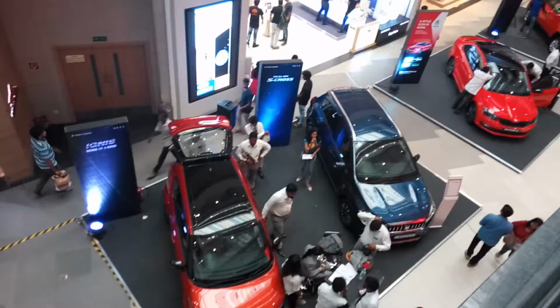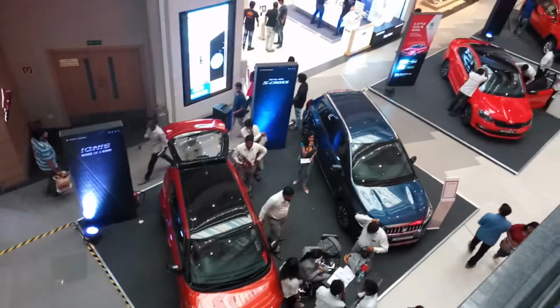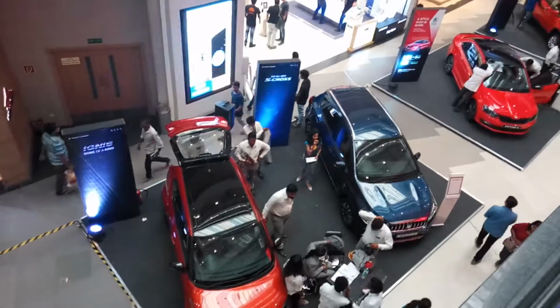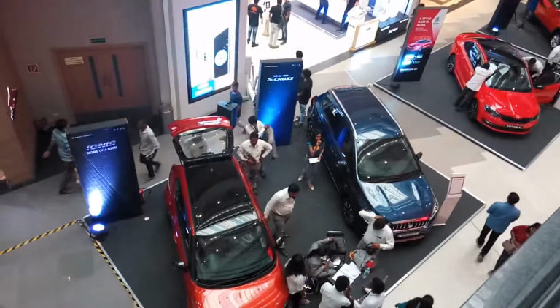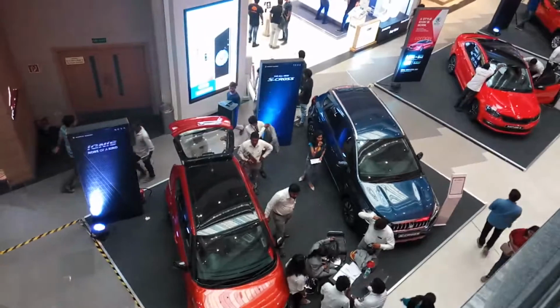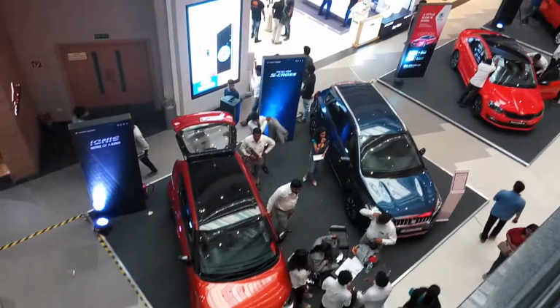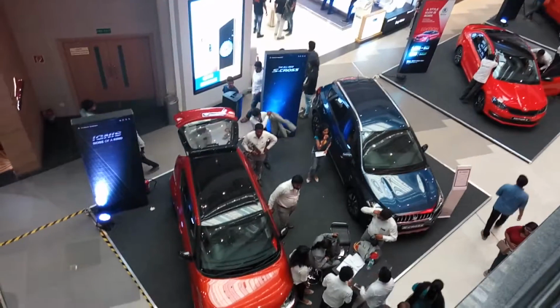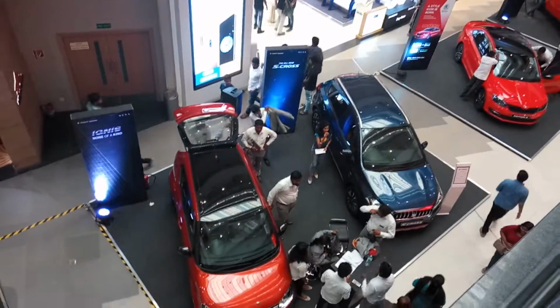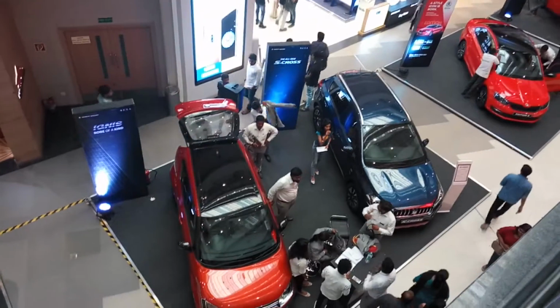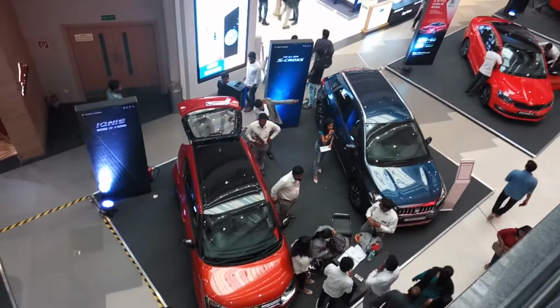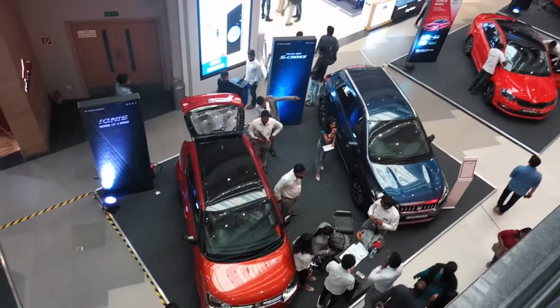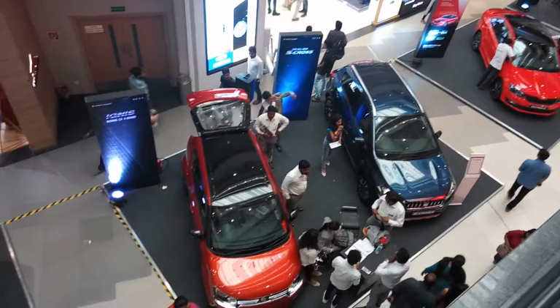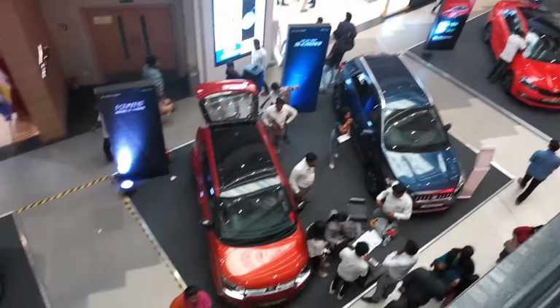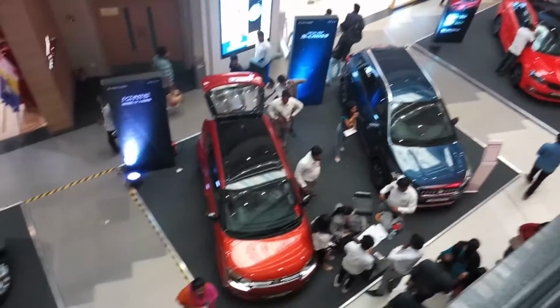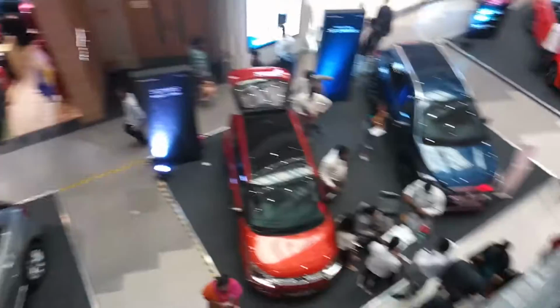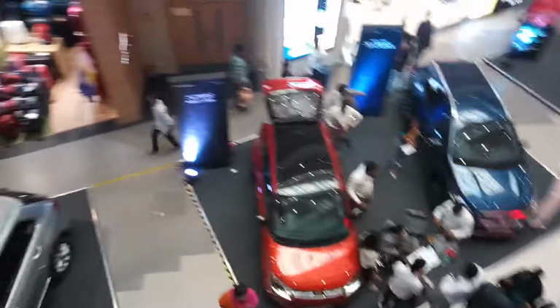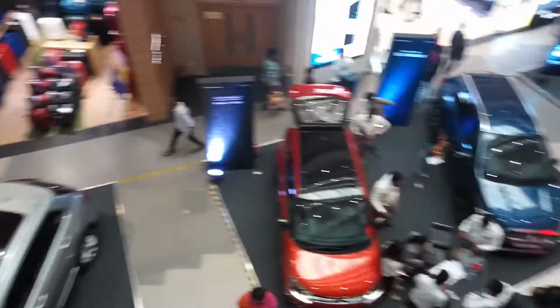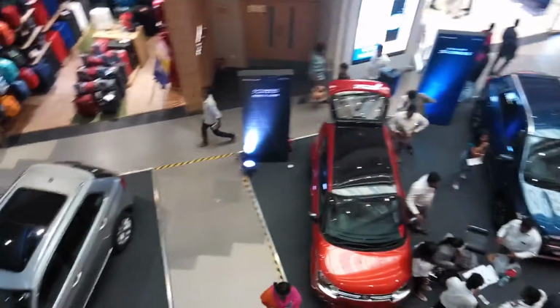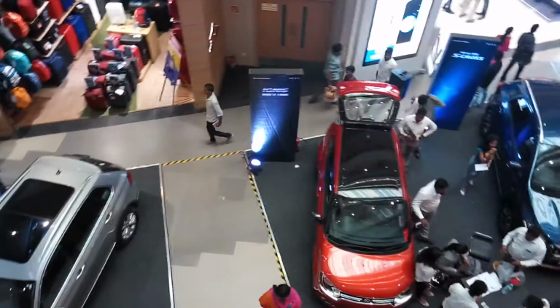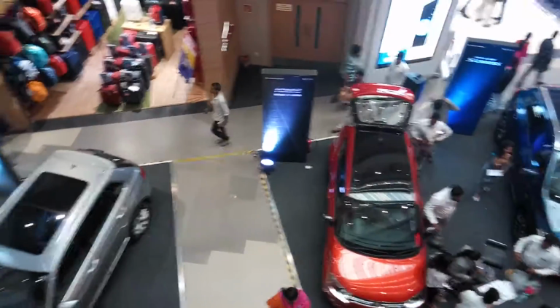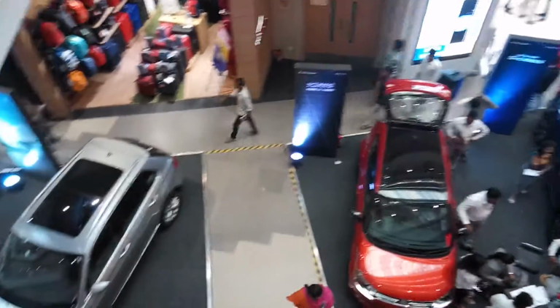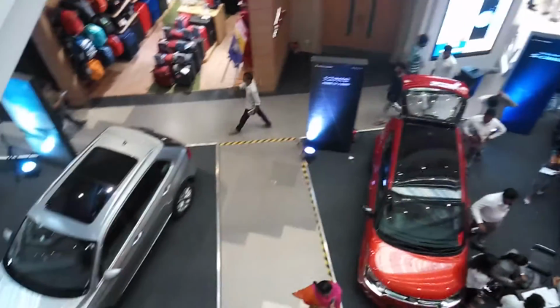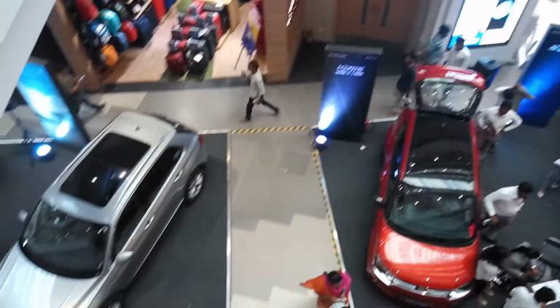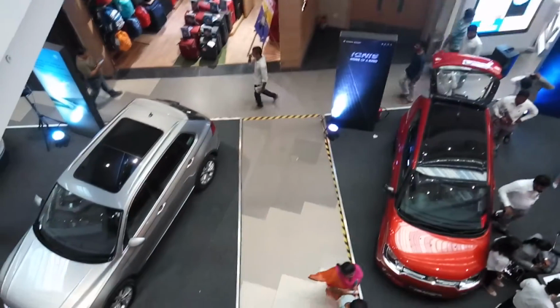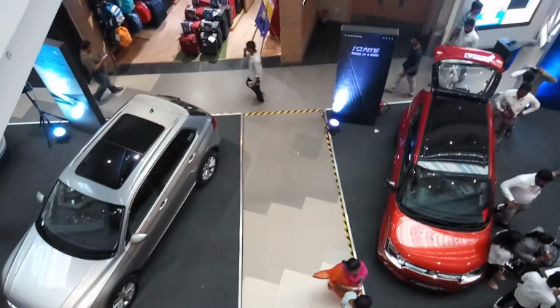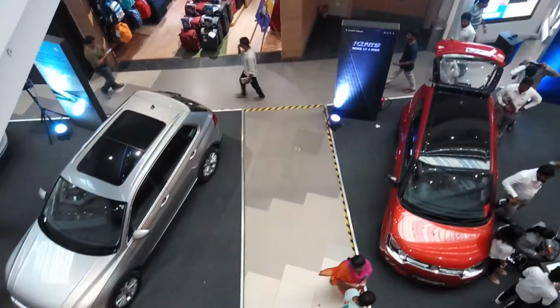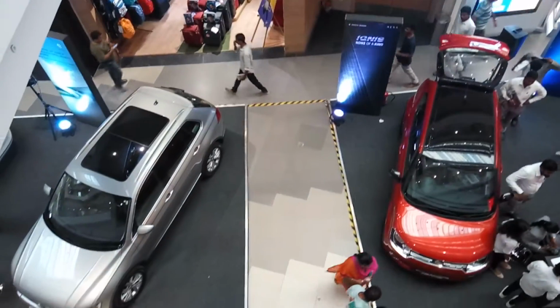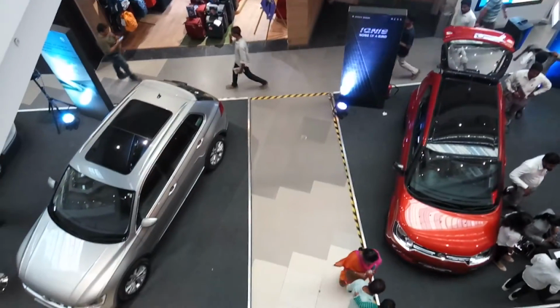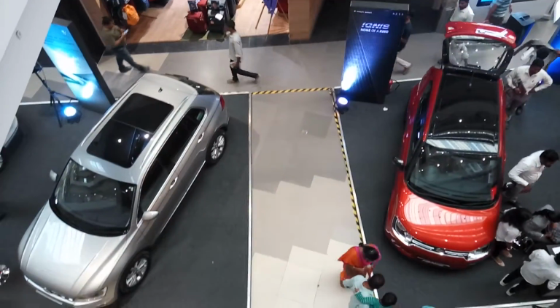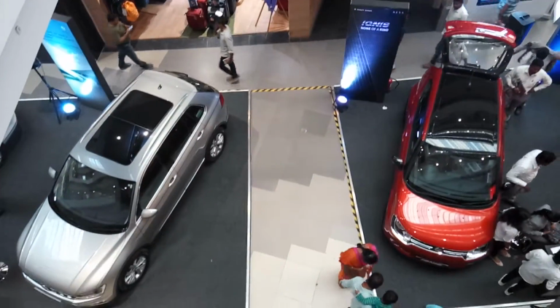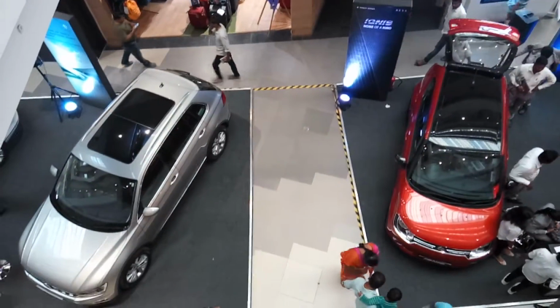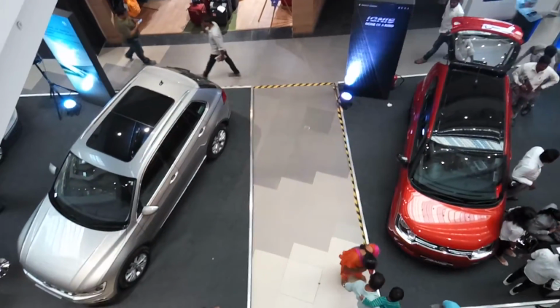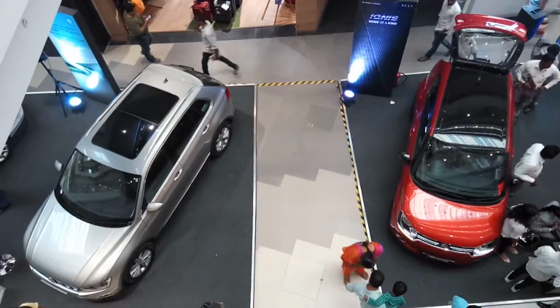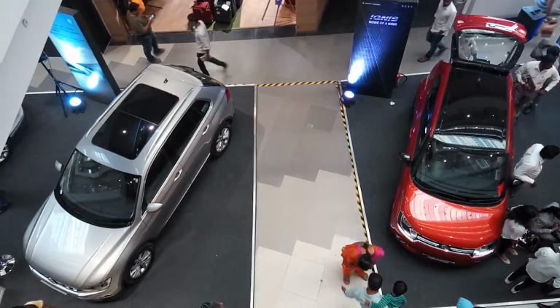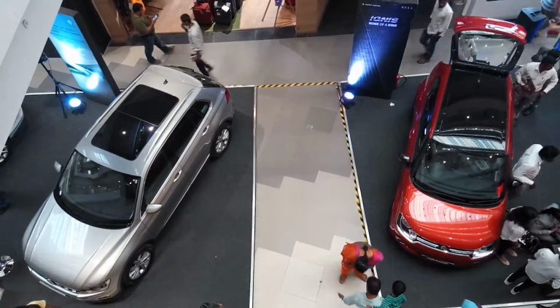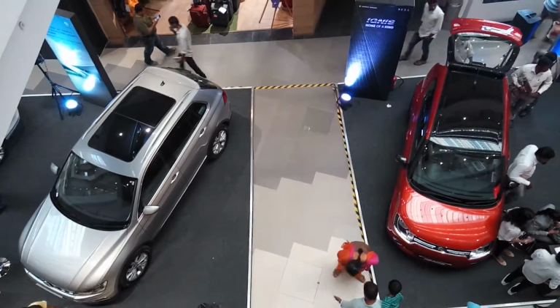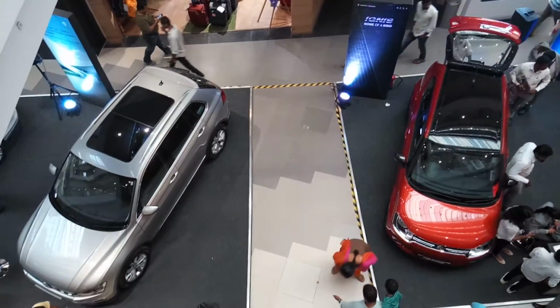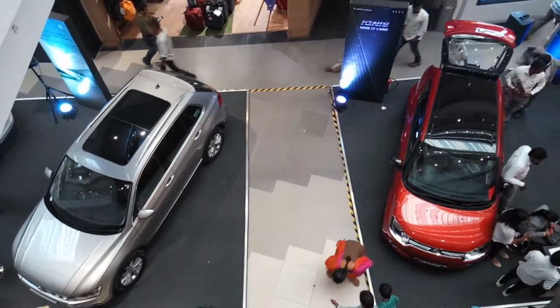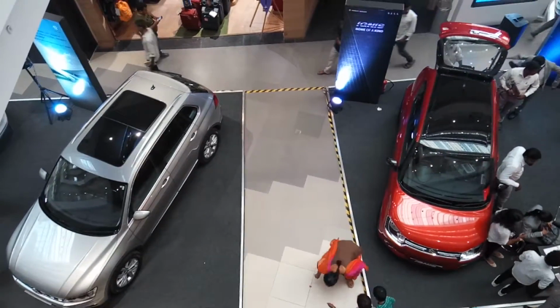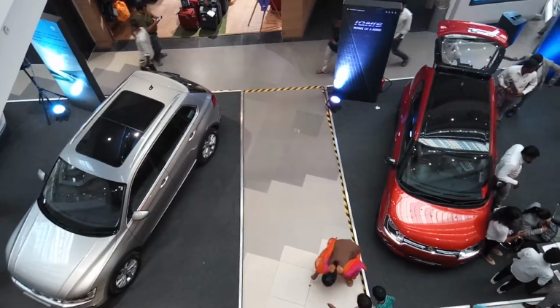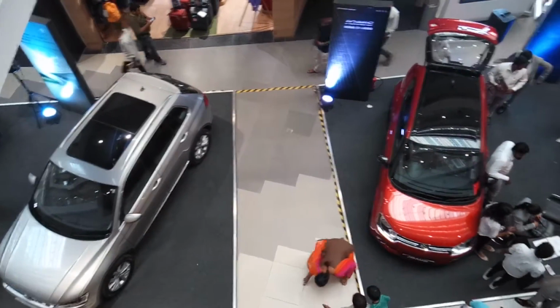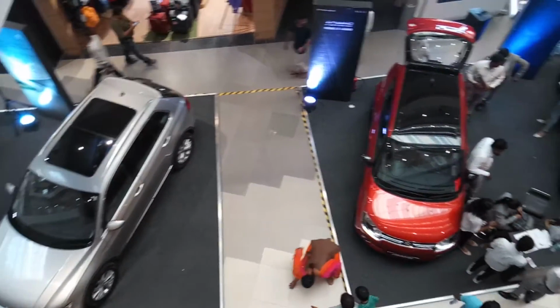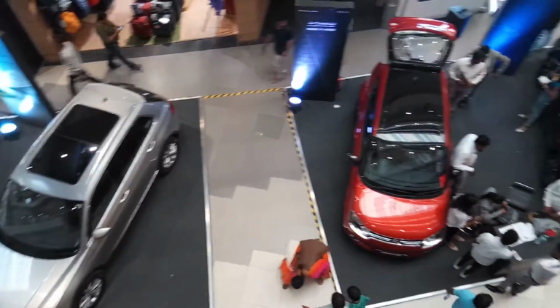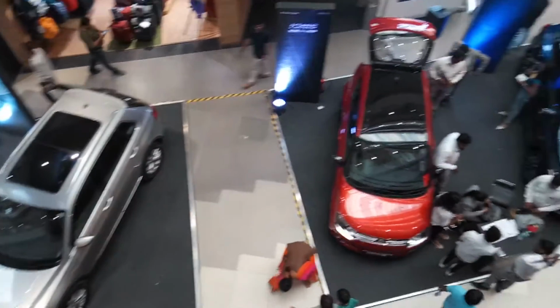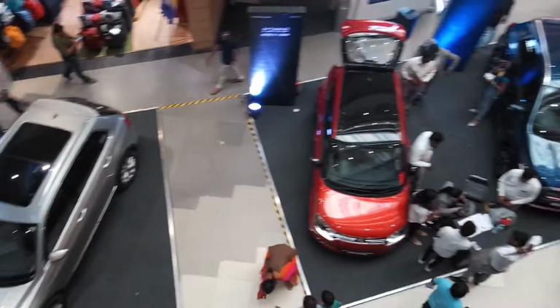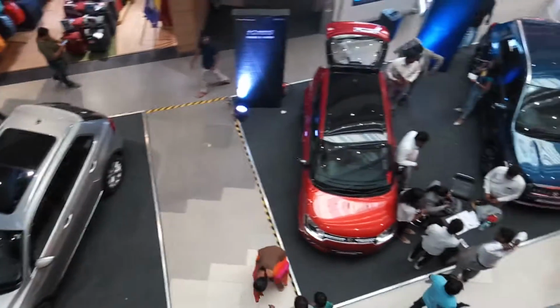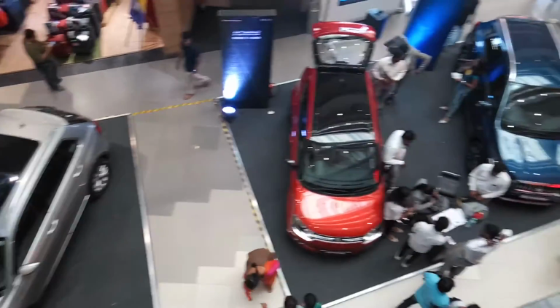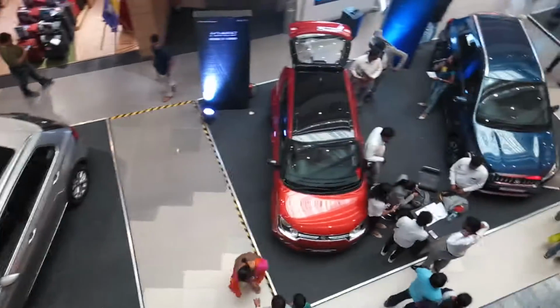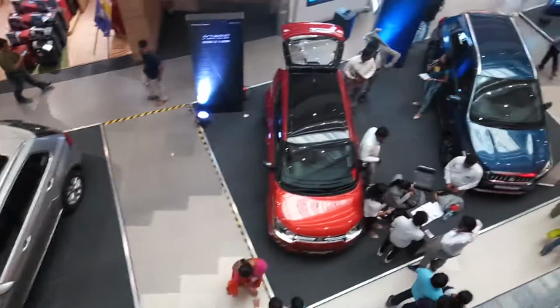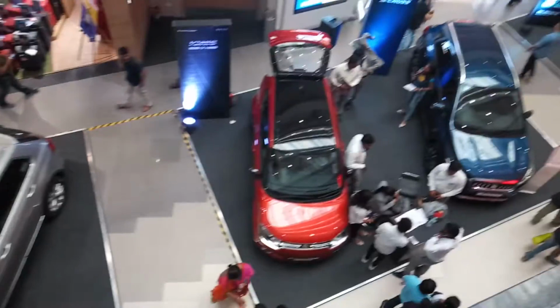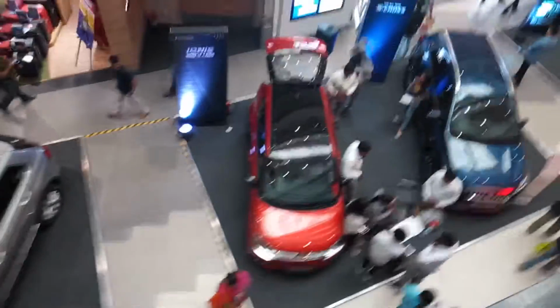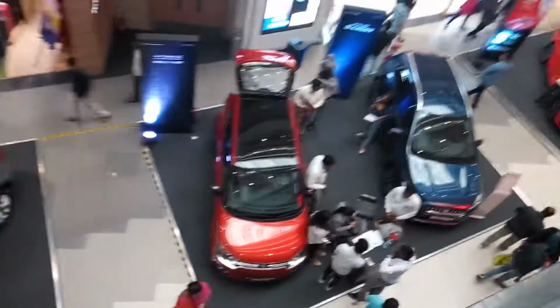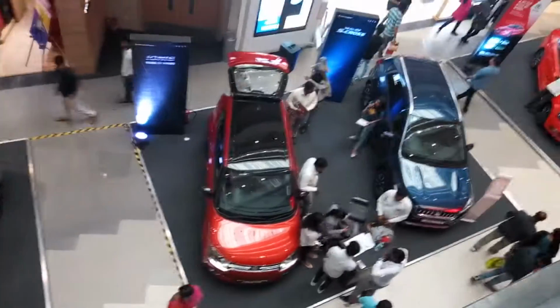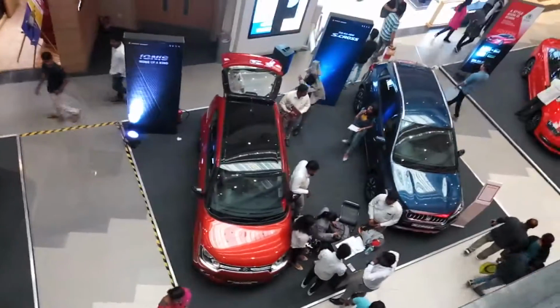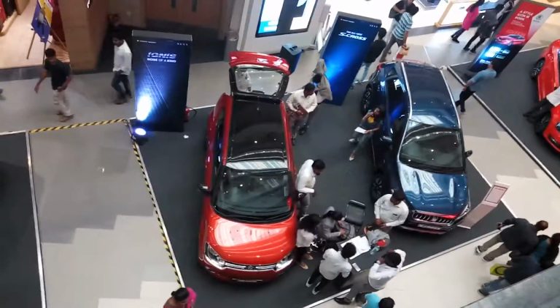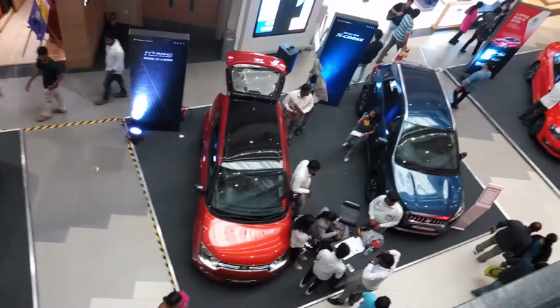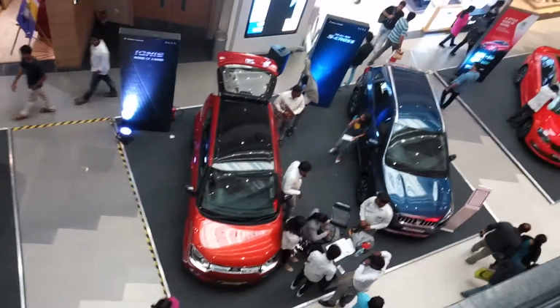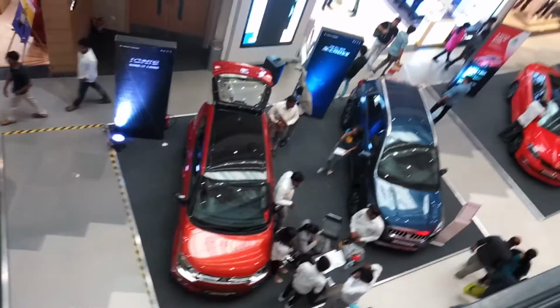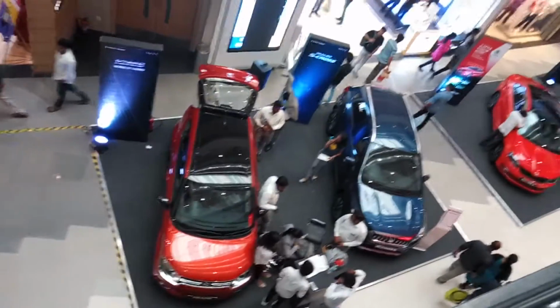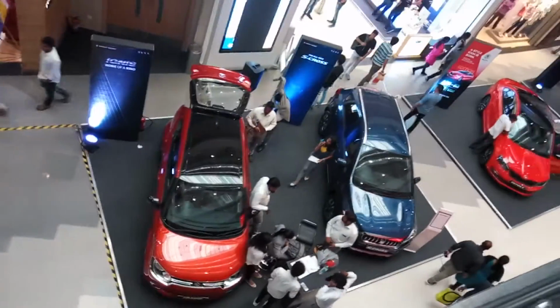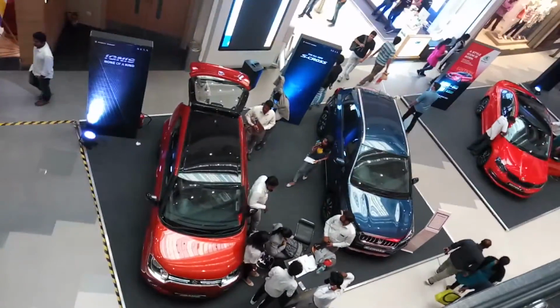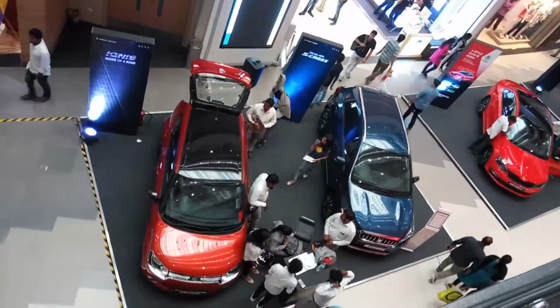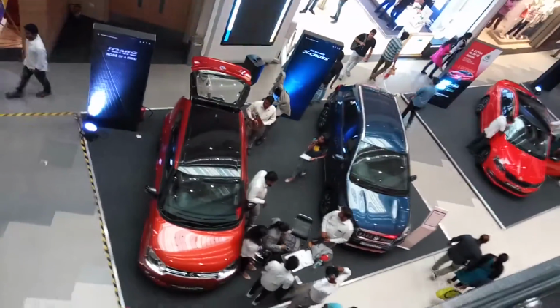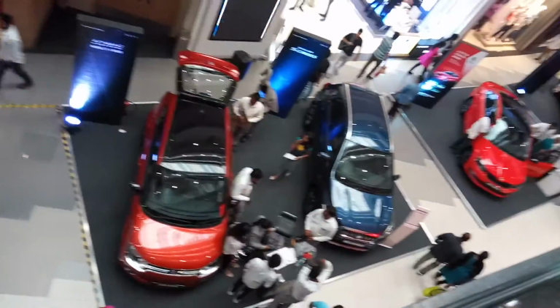Welcome back to India Autoshoot 2019 in issue 6. I am right now at the Maruti Suzuki stand and this is about the Ignis.